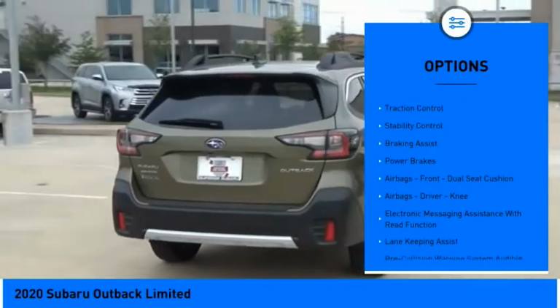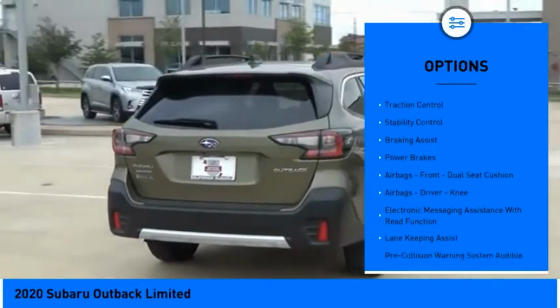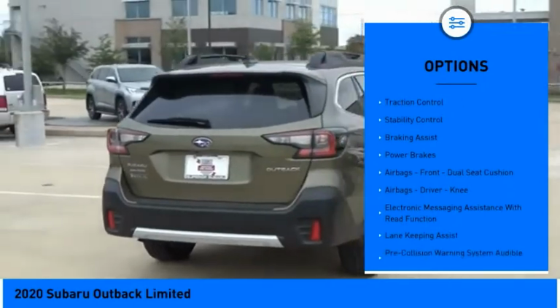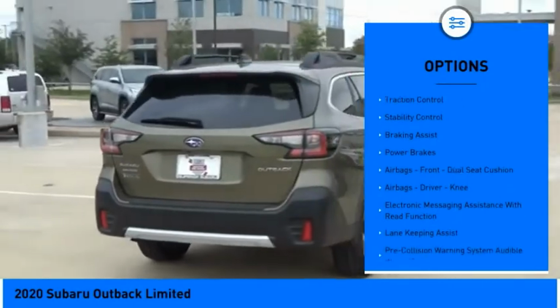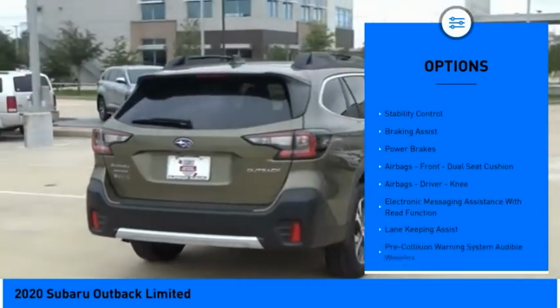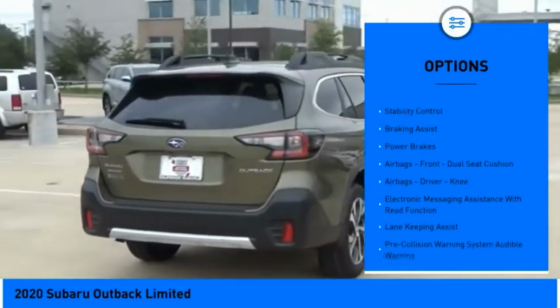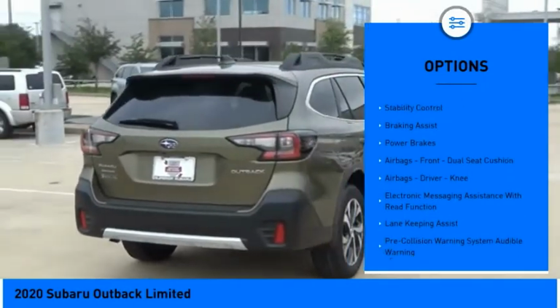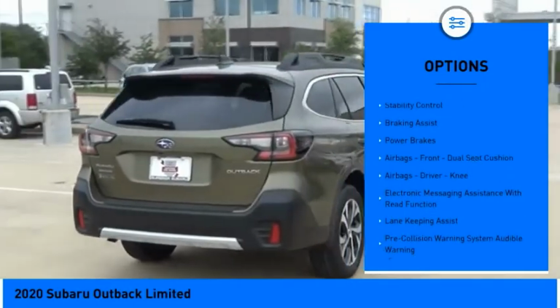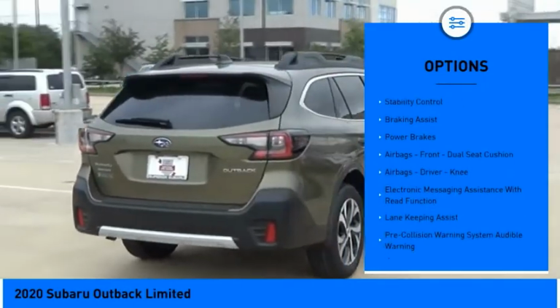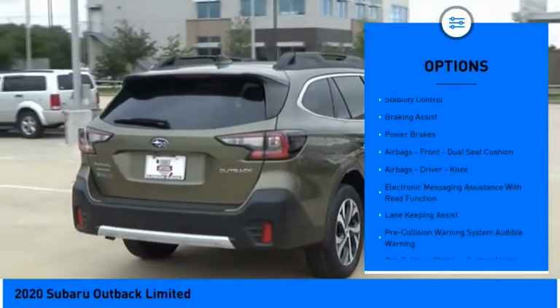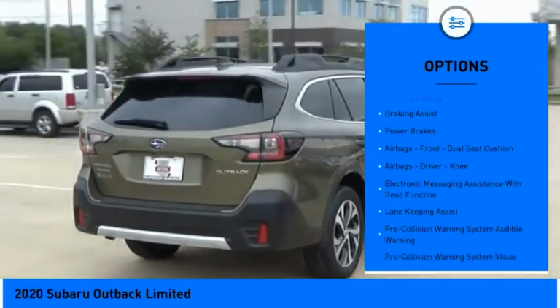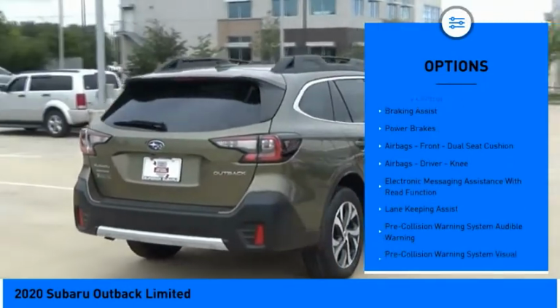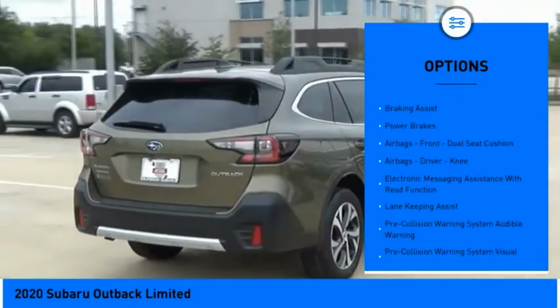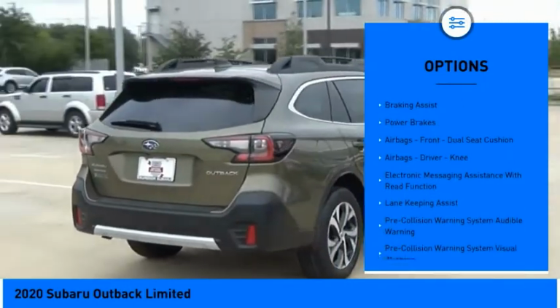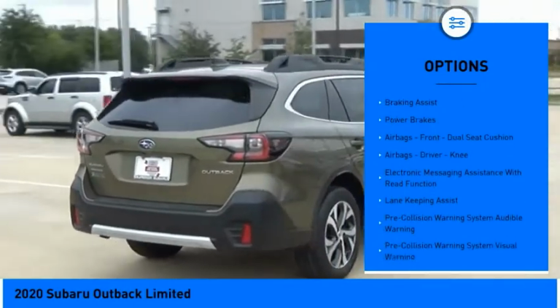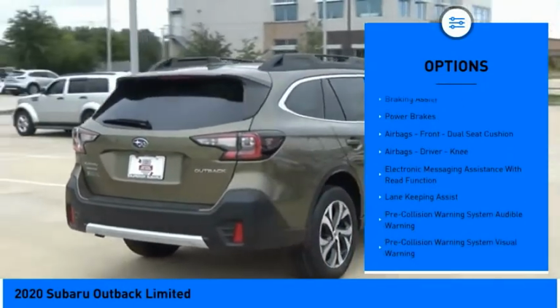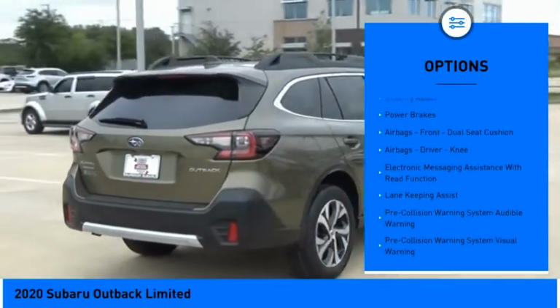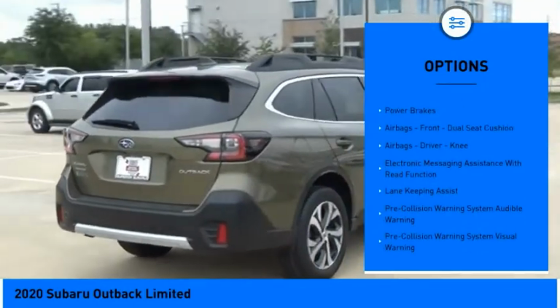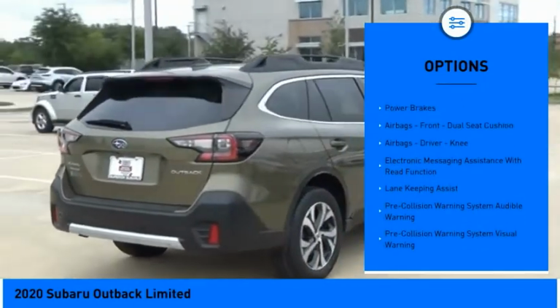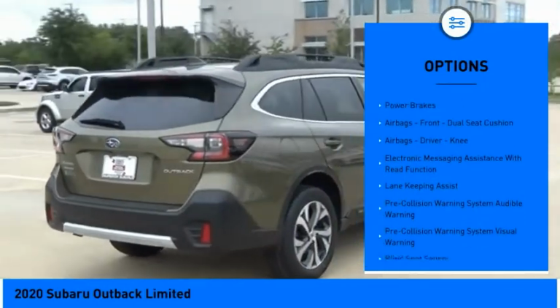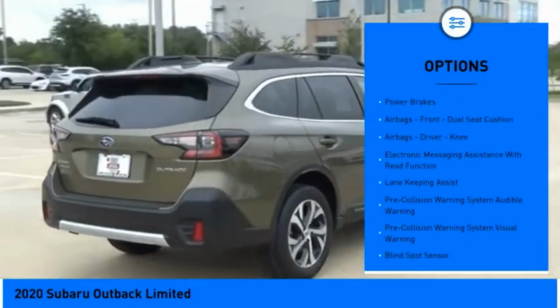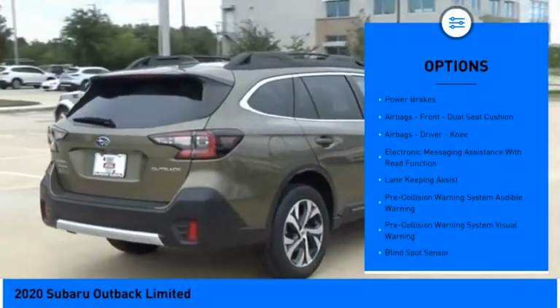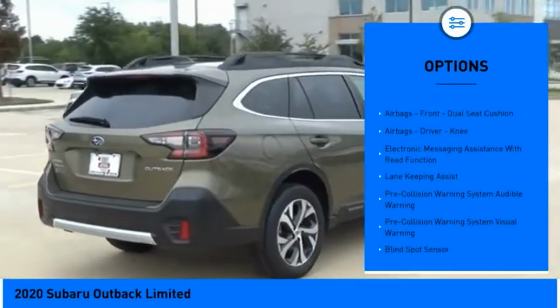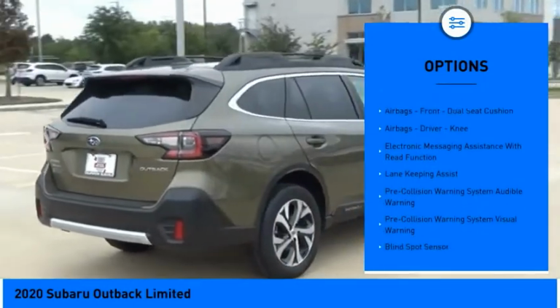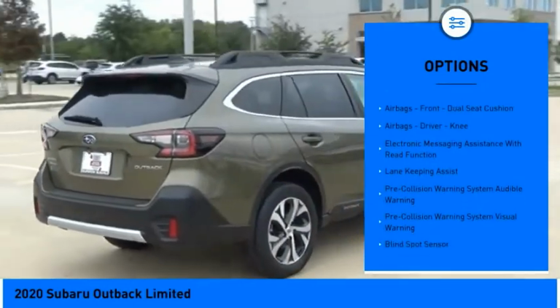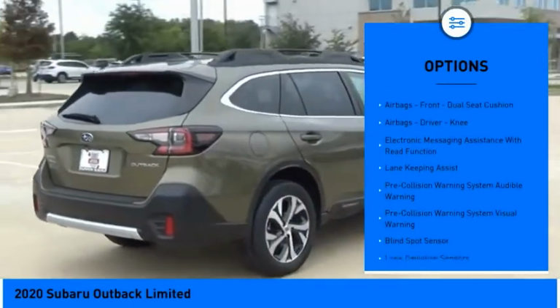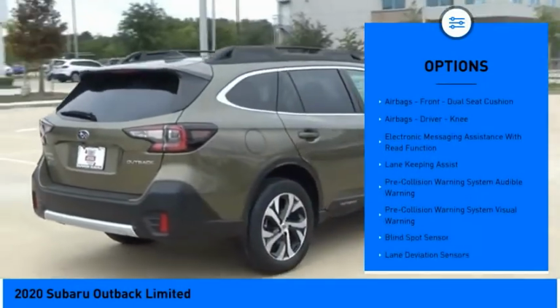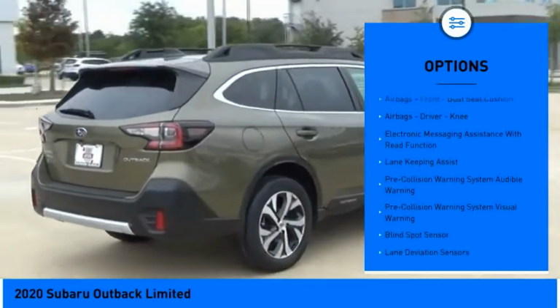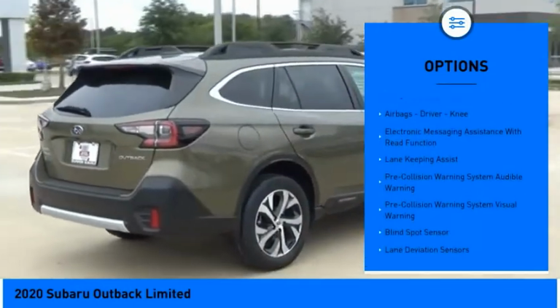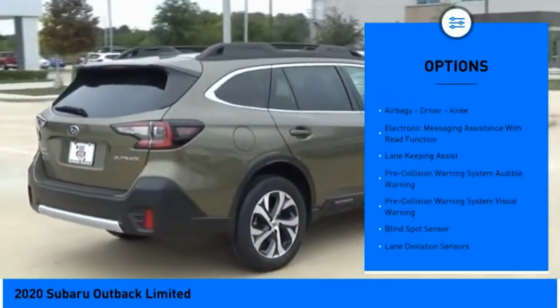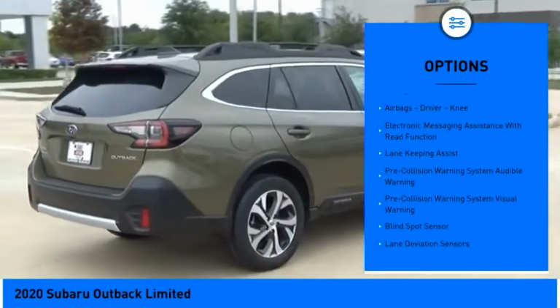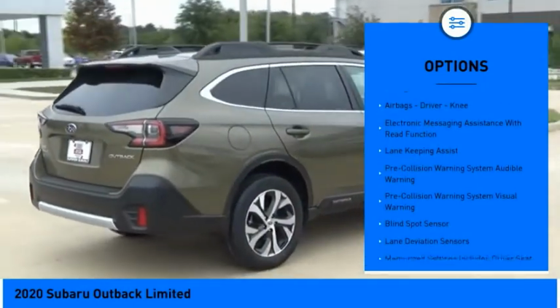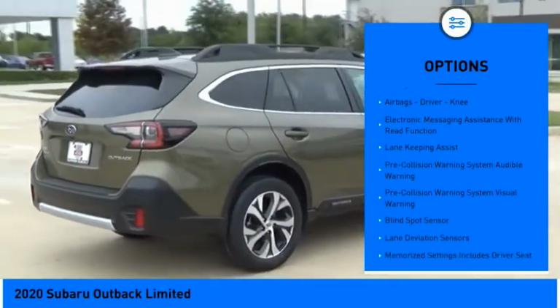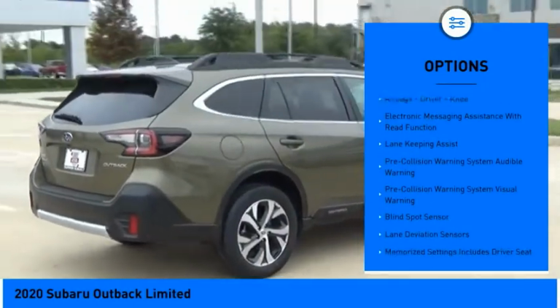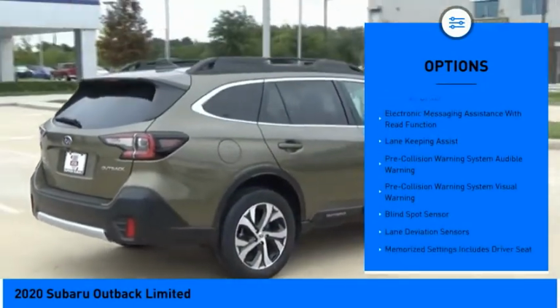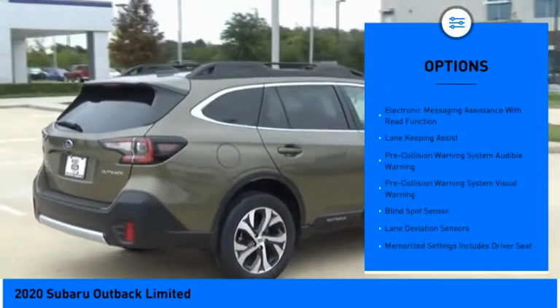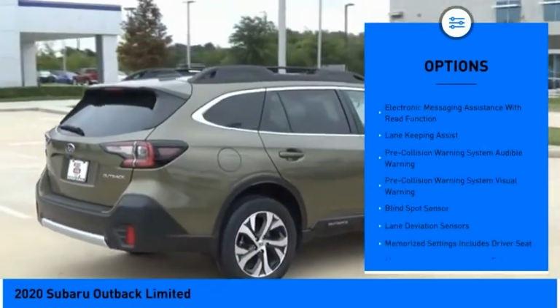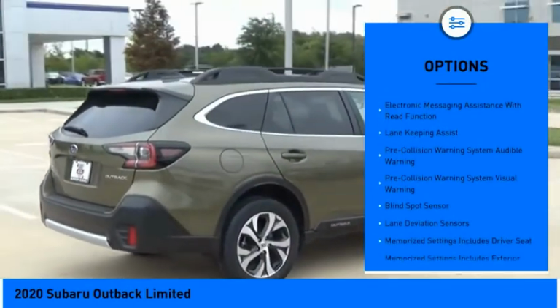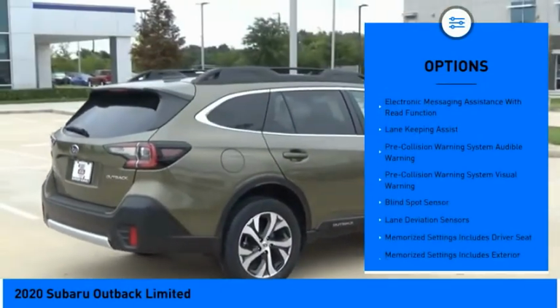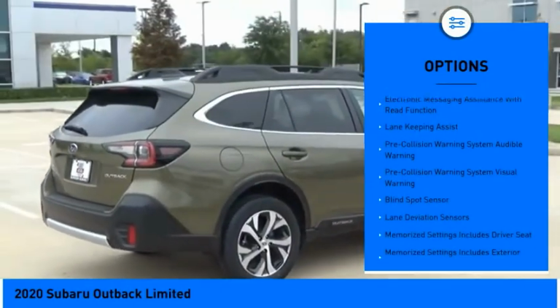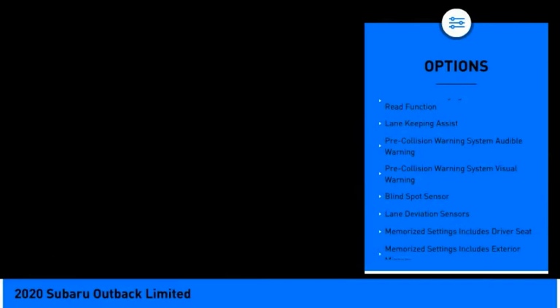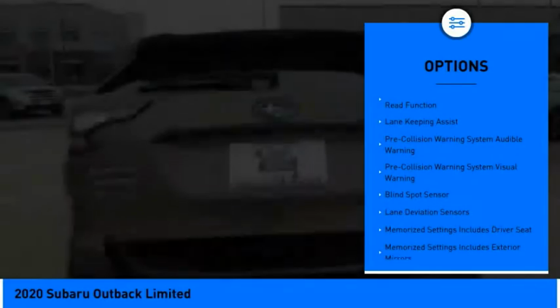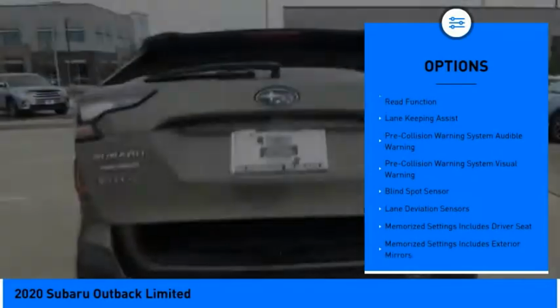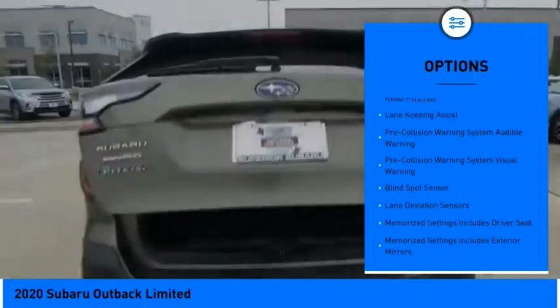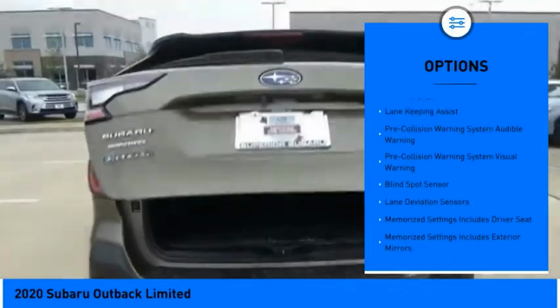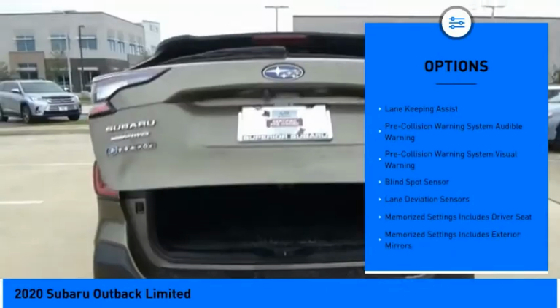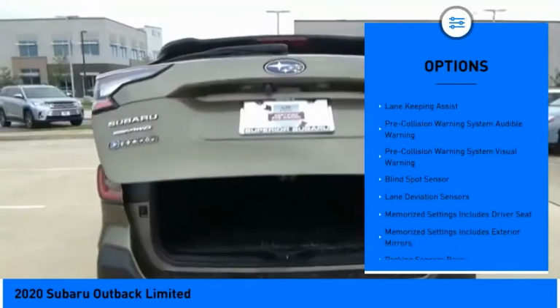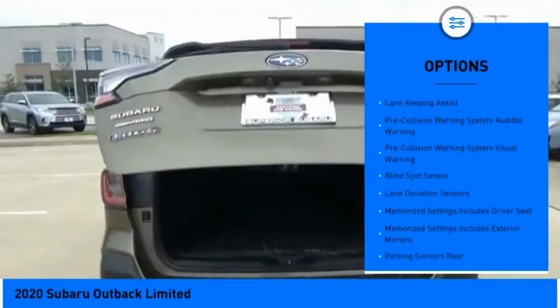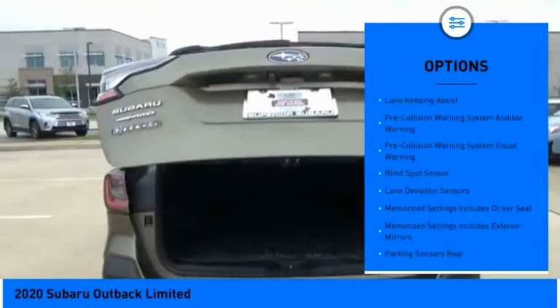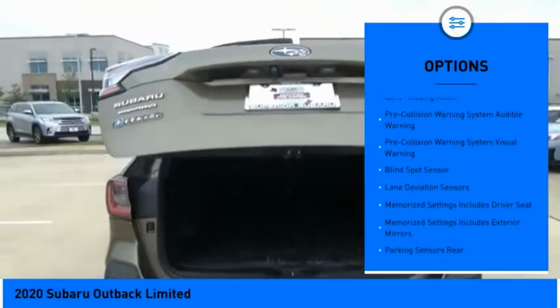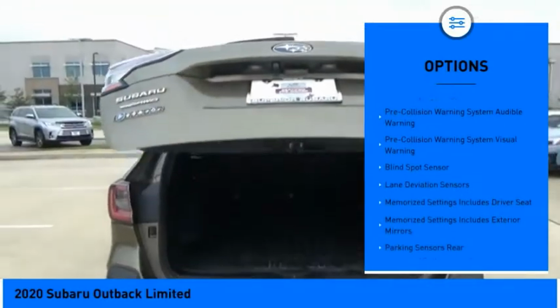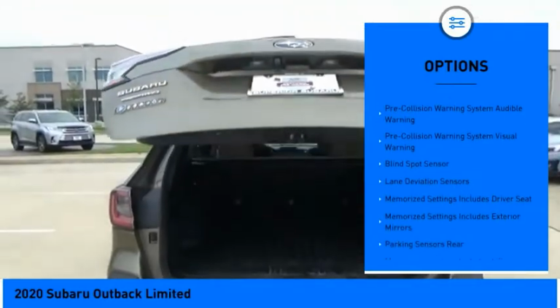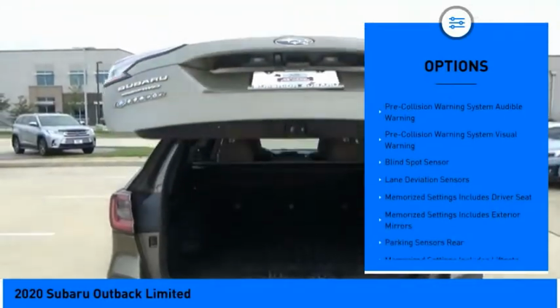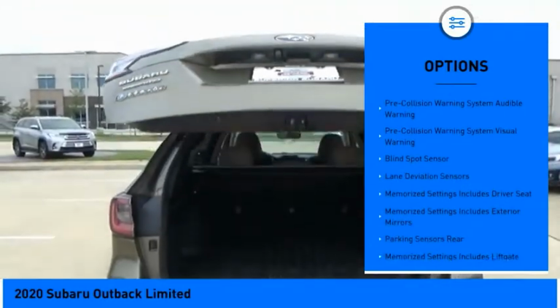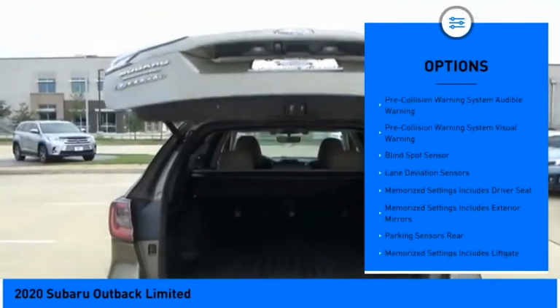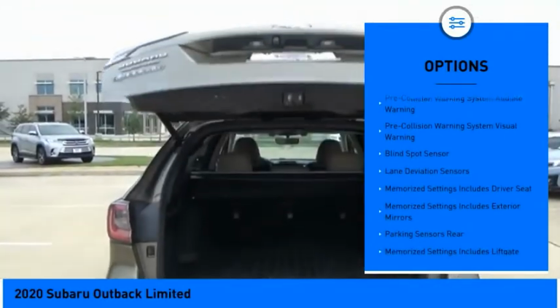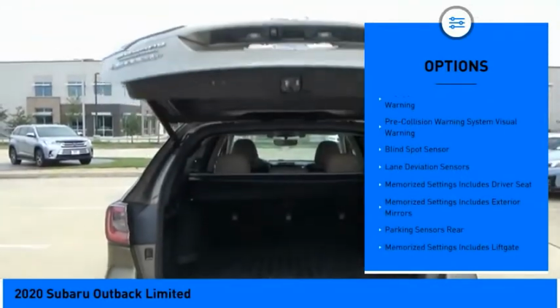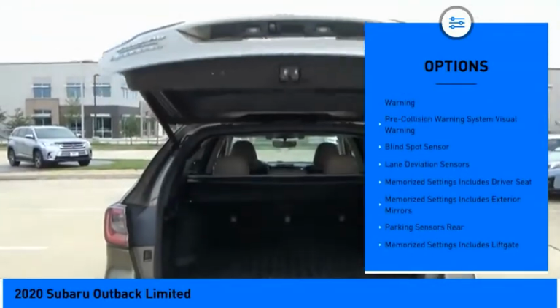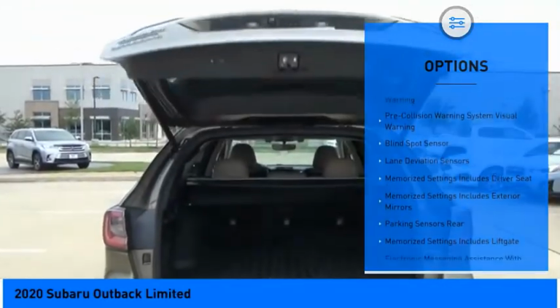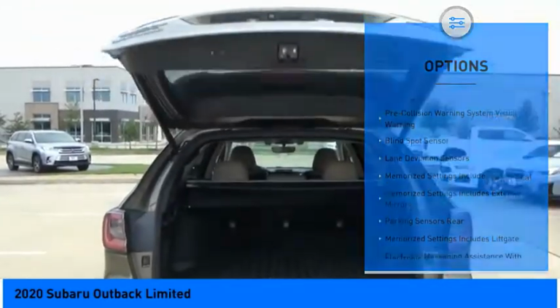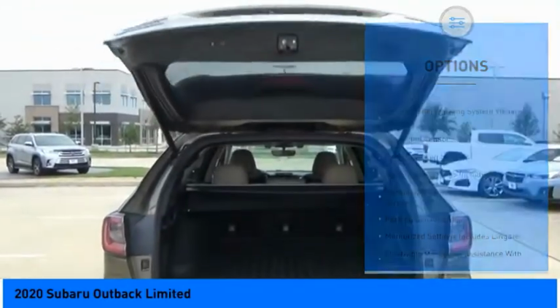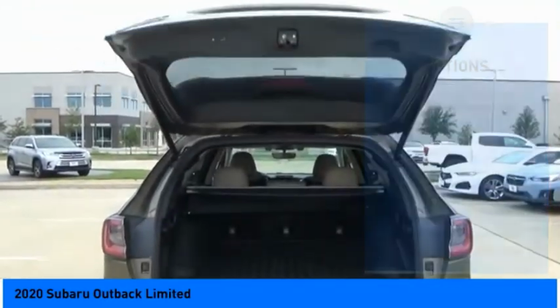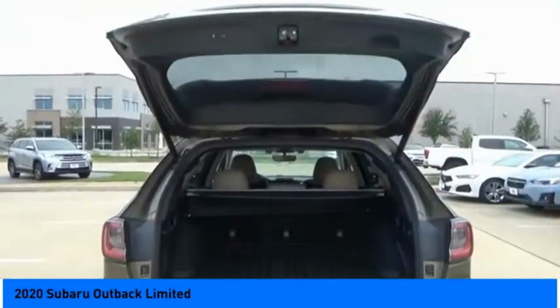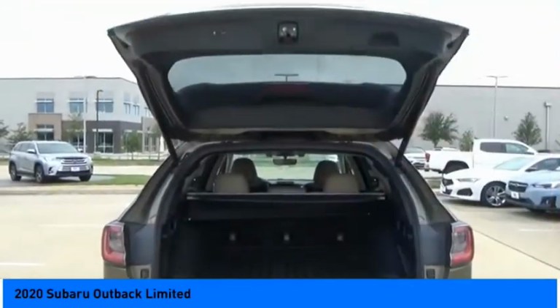hill descent control, active grille shutters, traction control, stability control, braking assist,